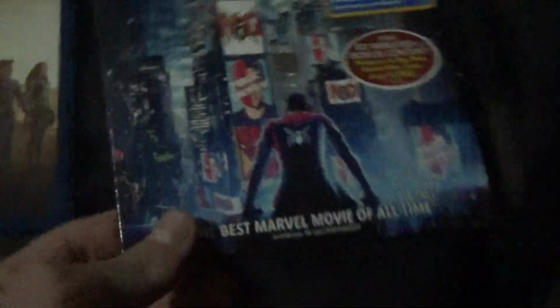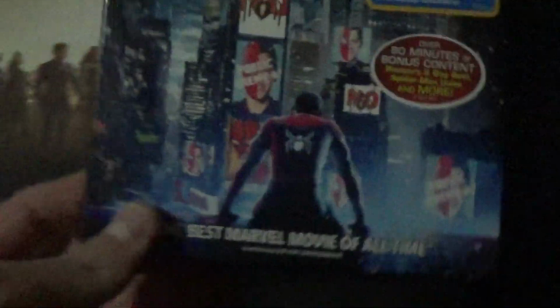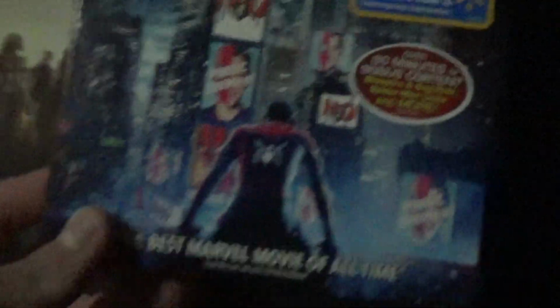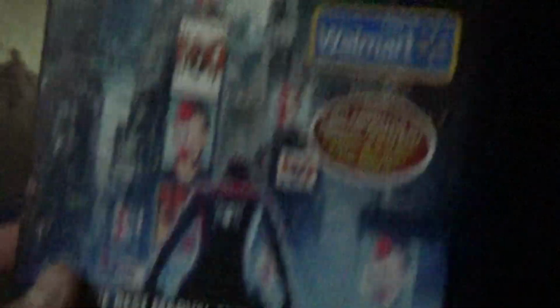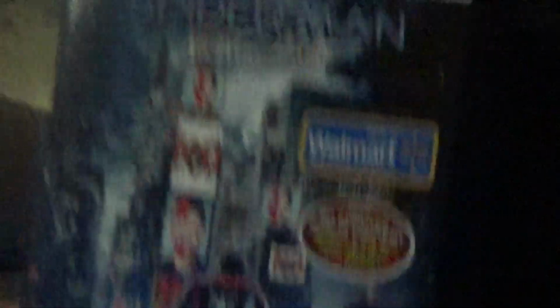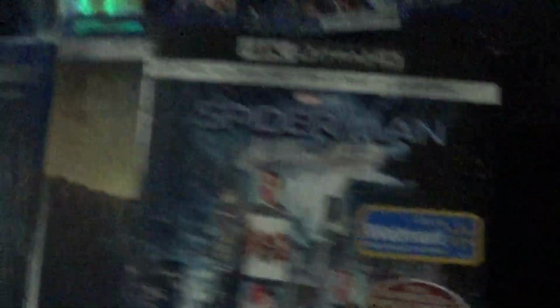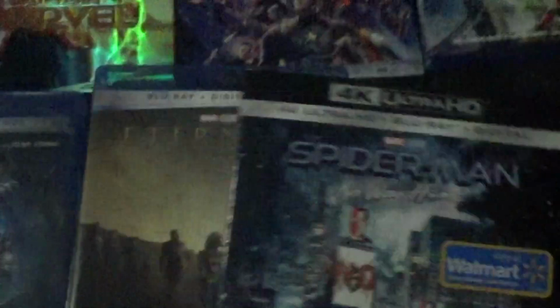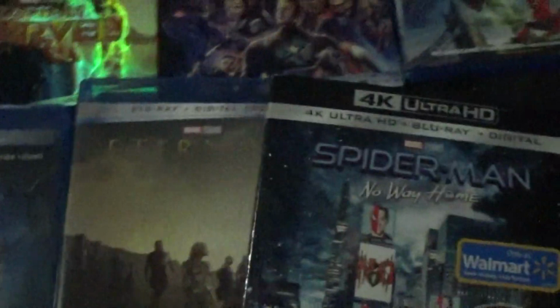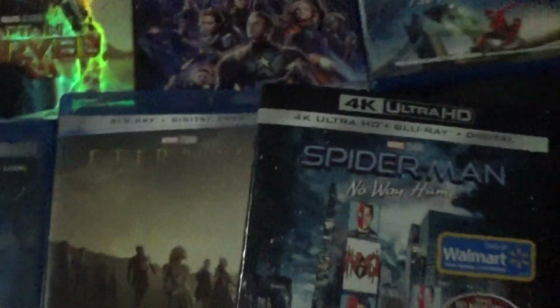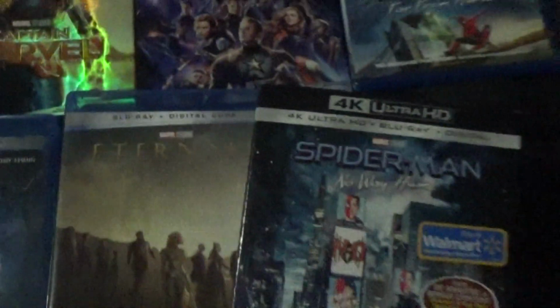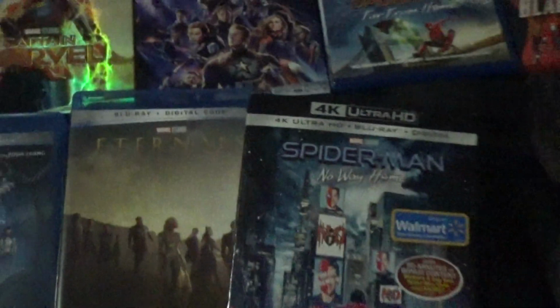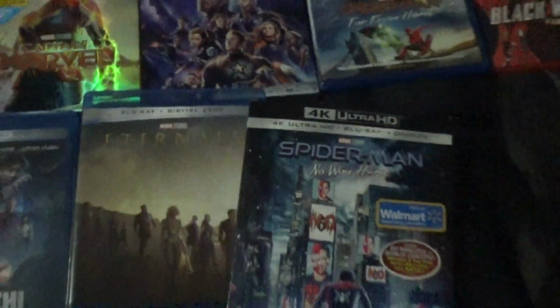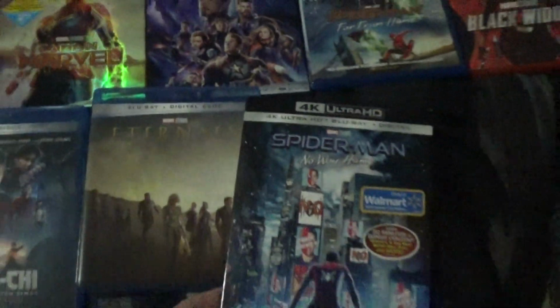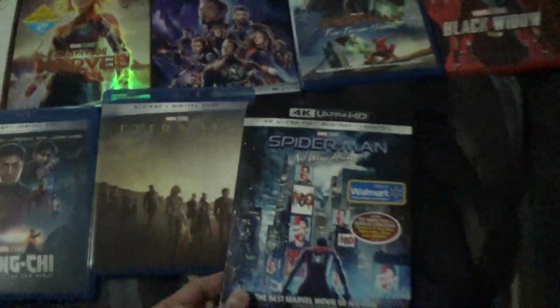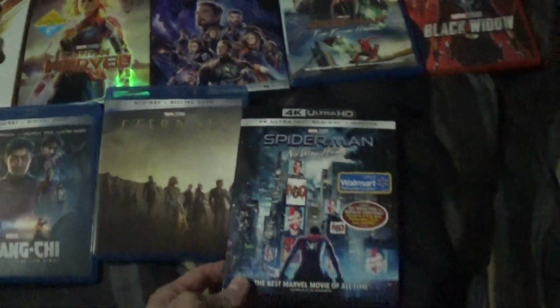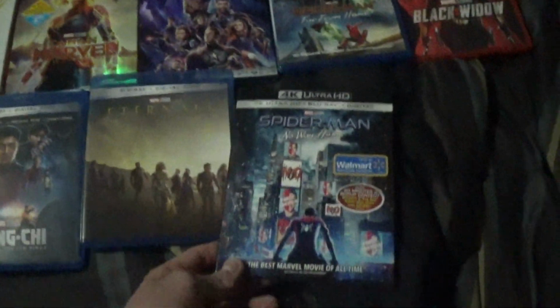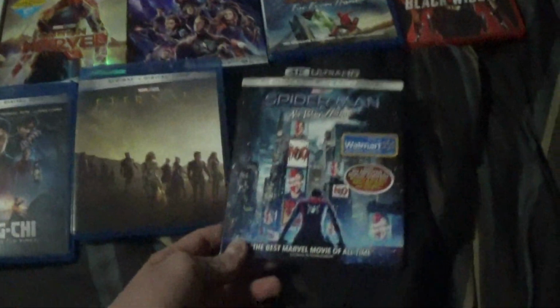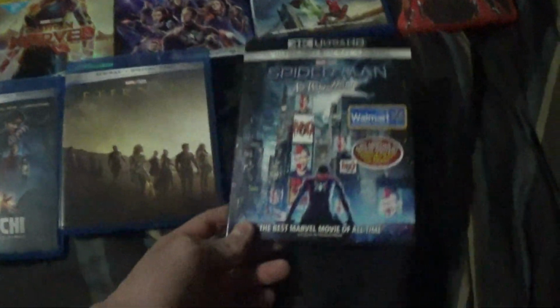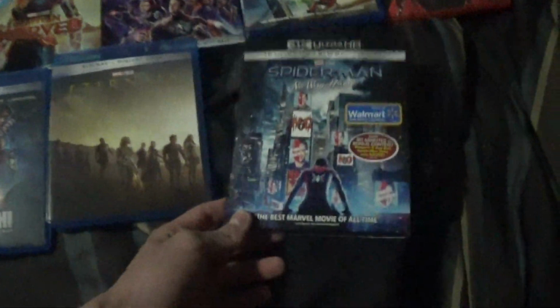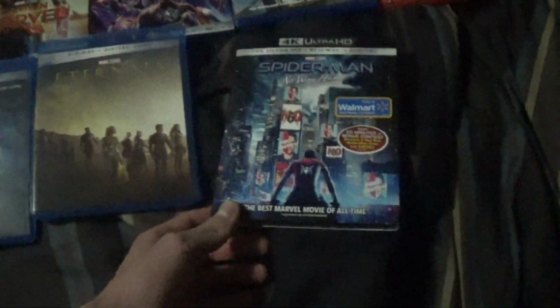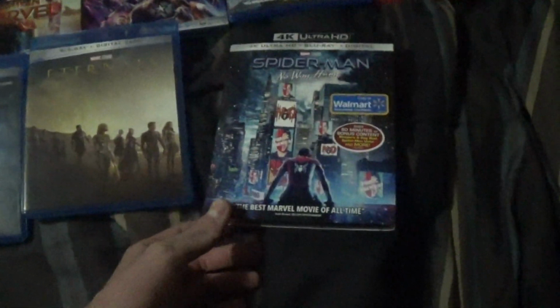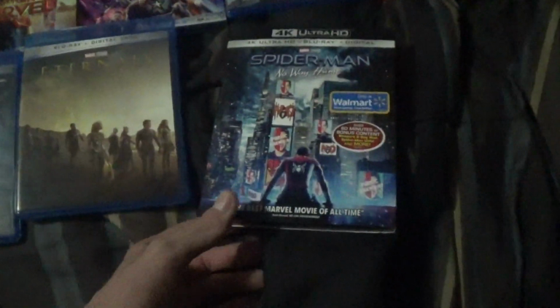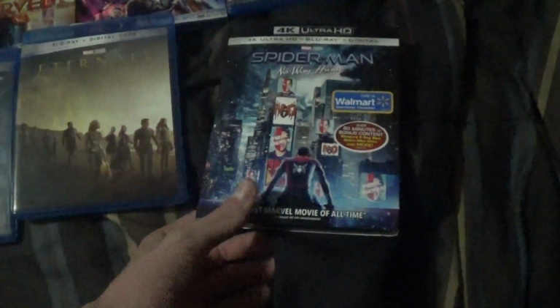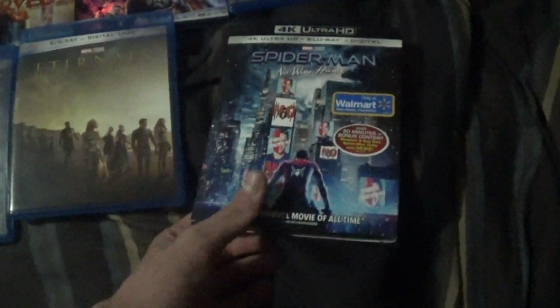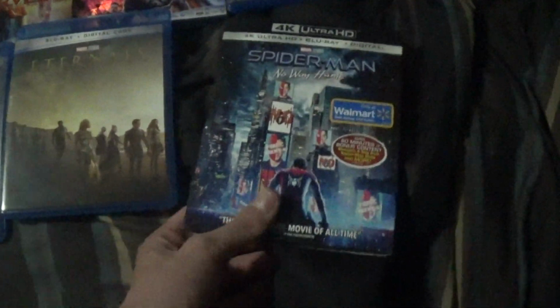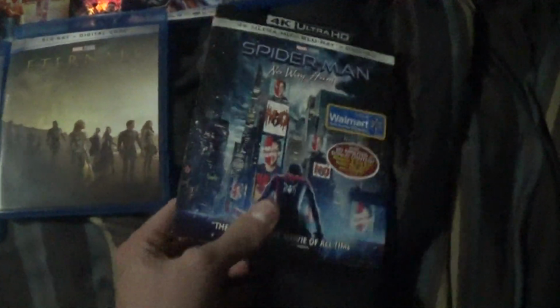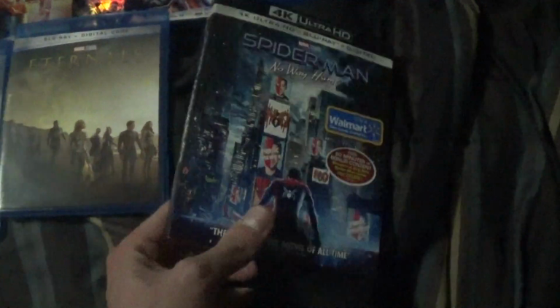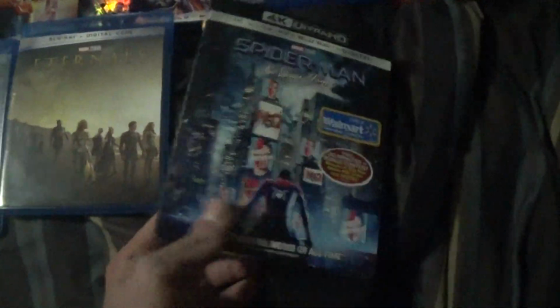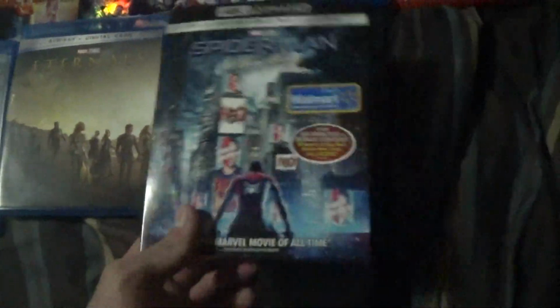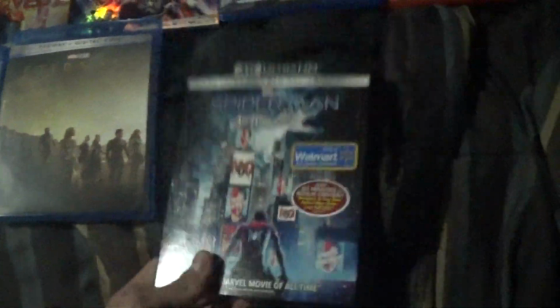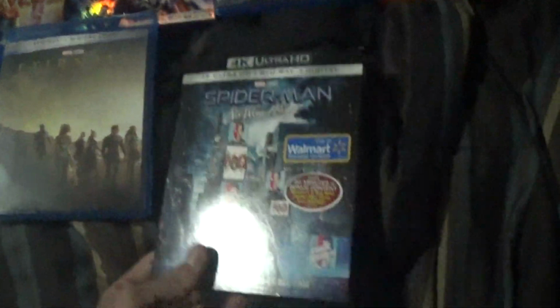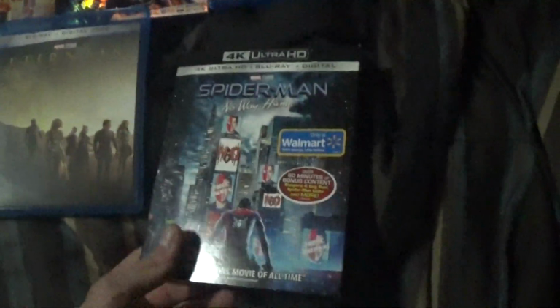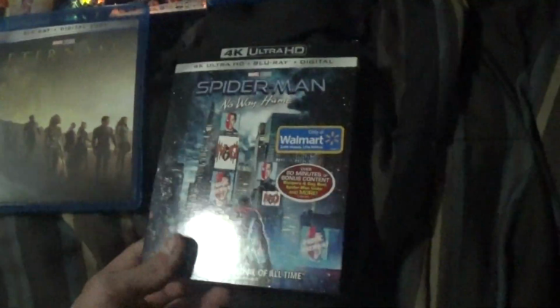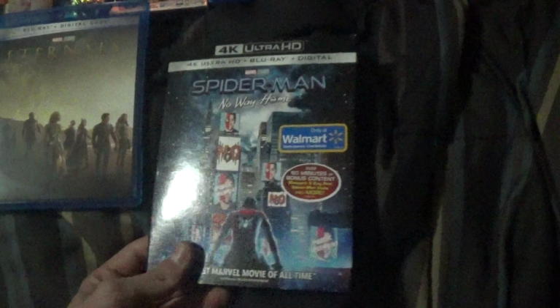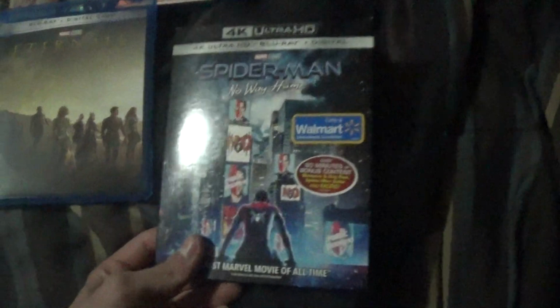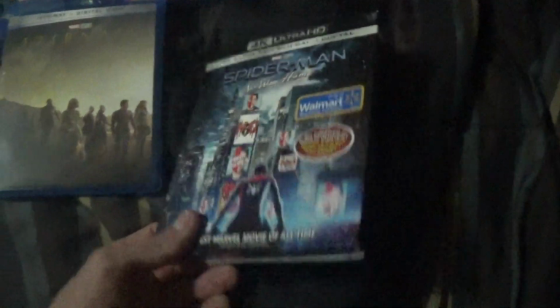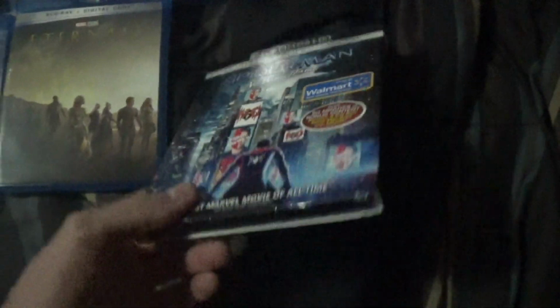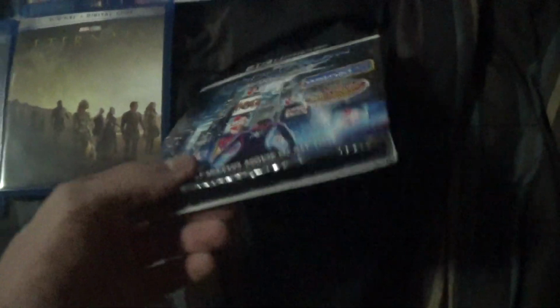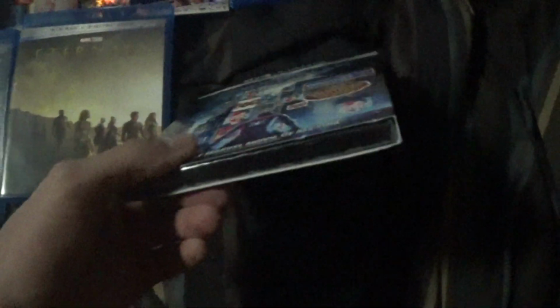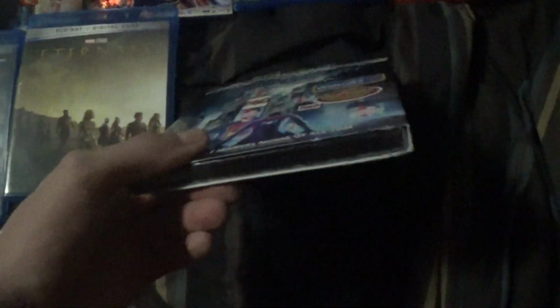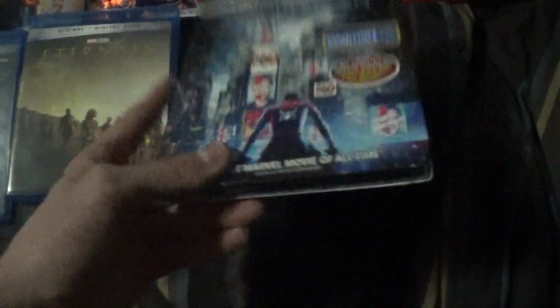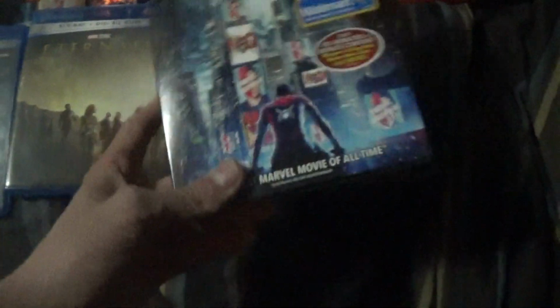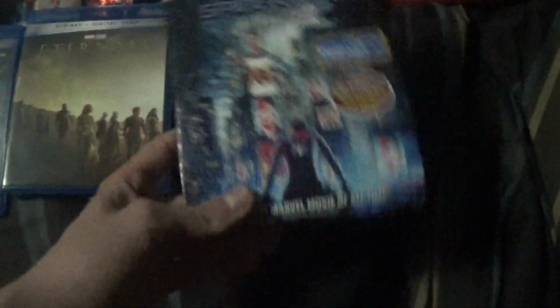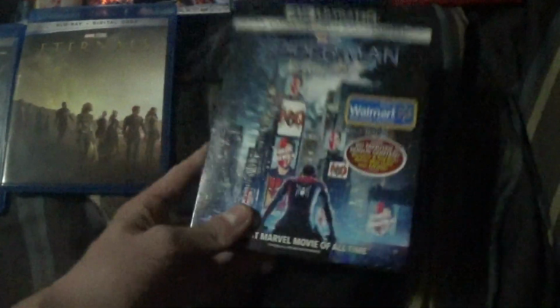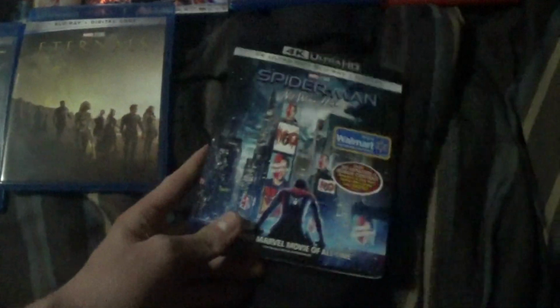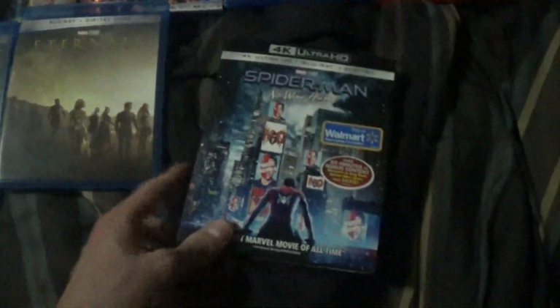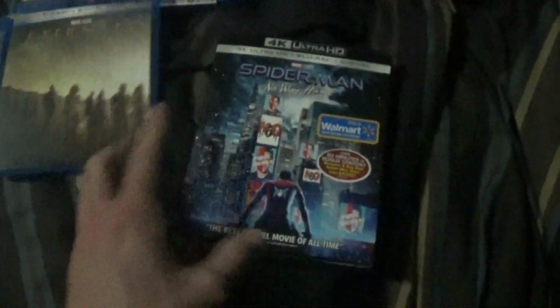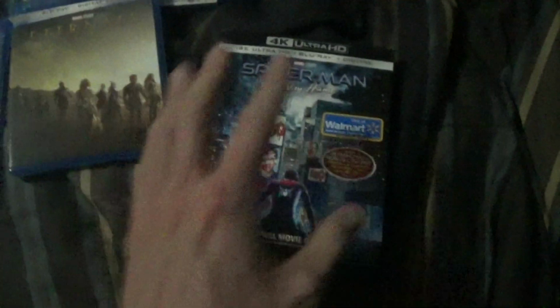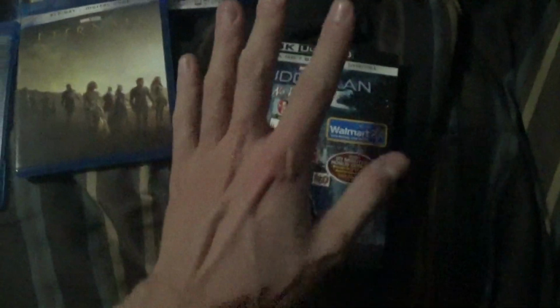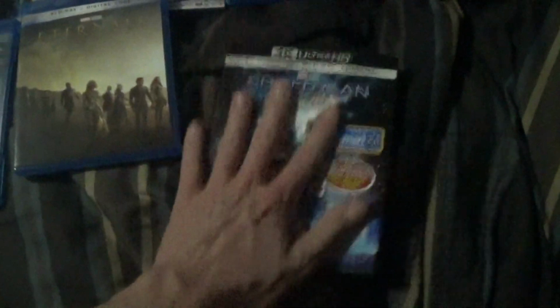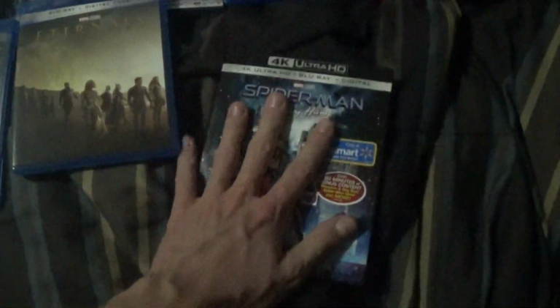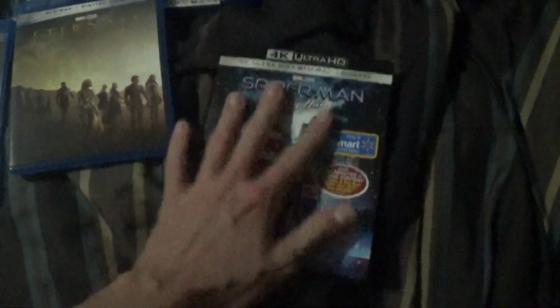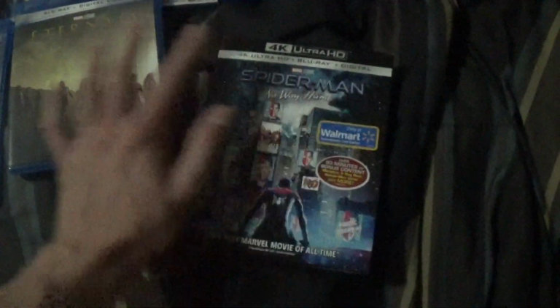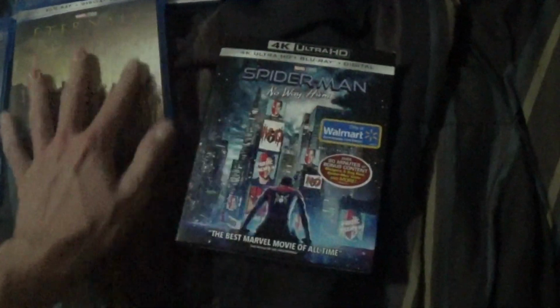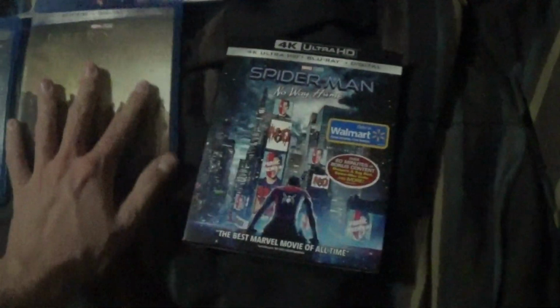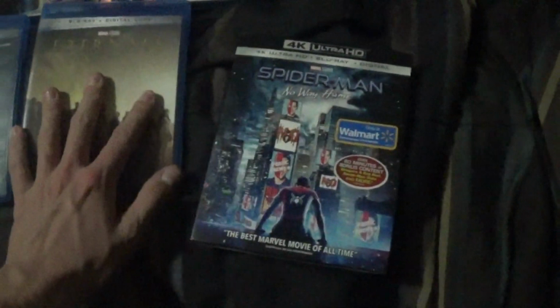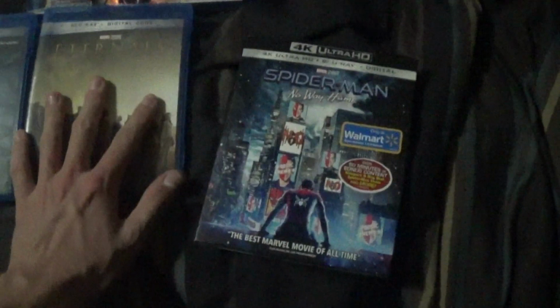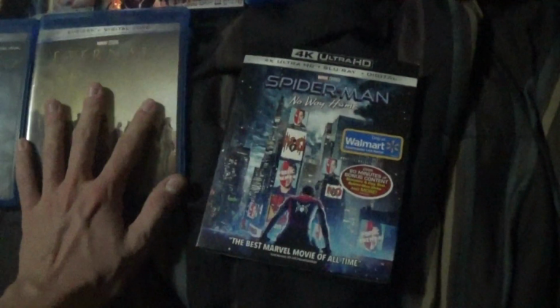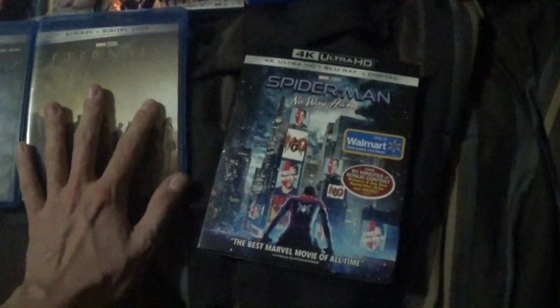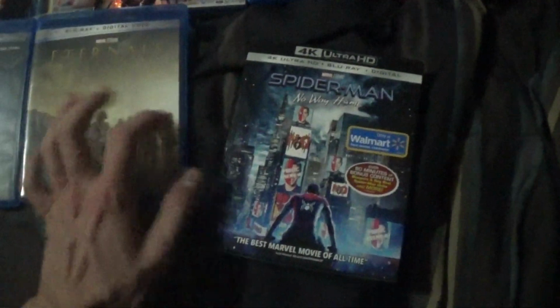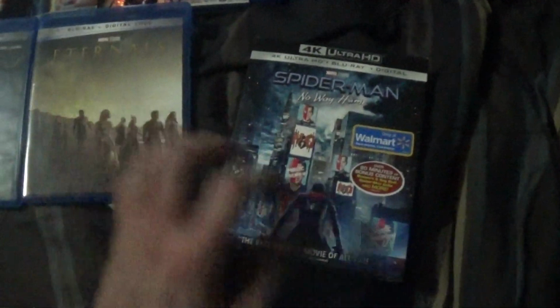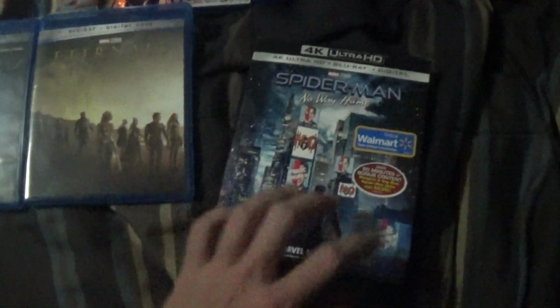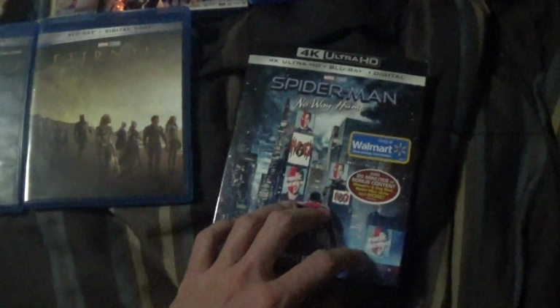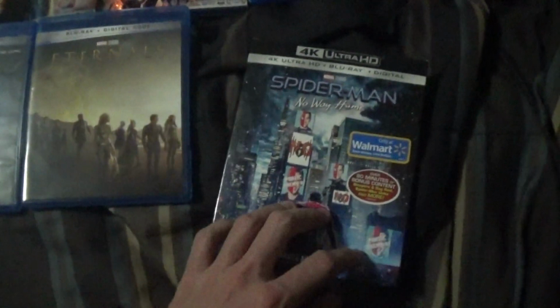So I bought it at Walmart about a couple days ago, I haven't even opened it yet — I want to save it for the unboxing.